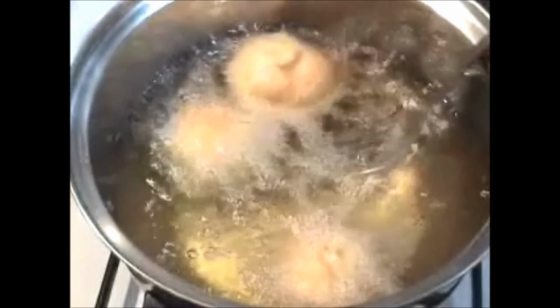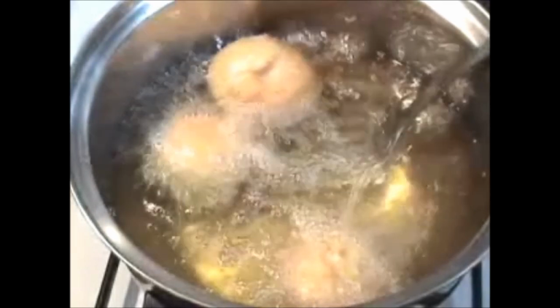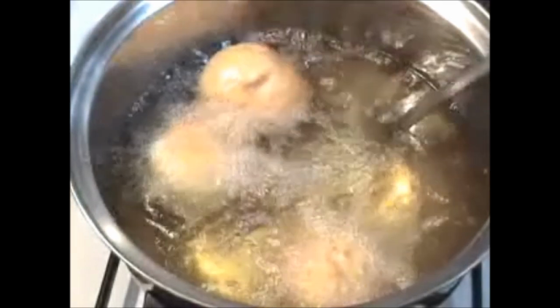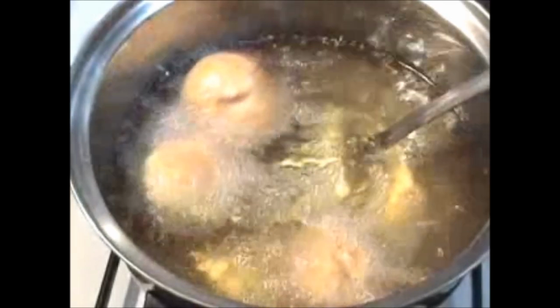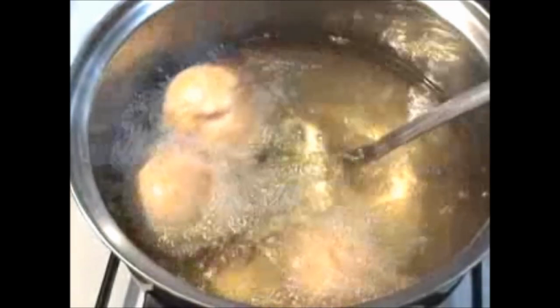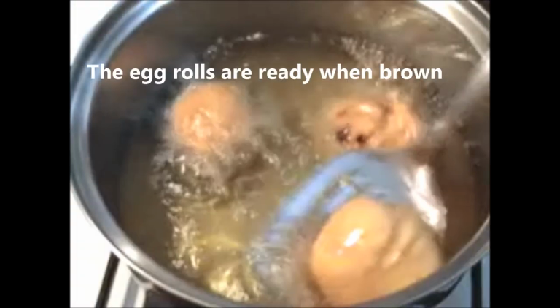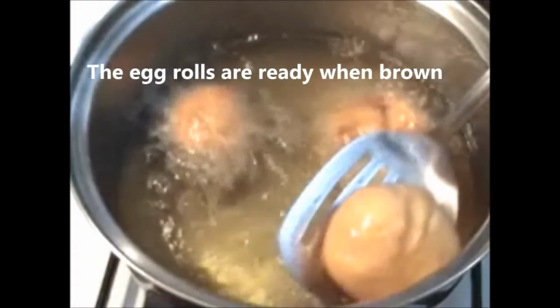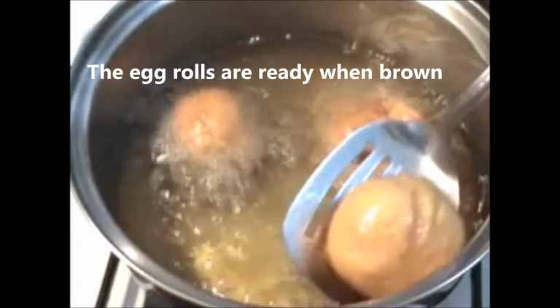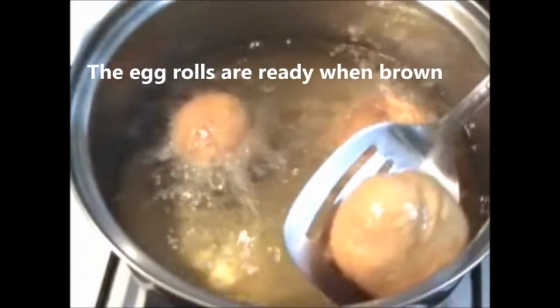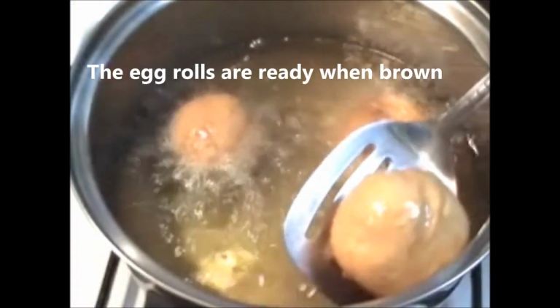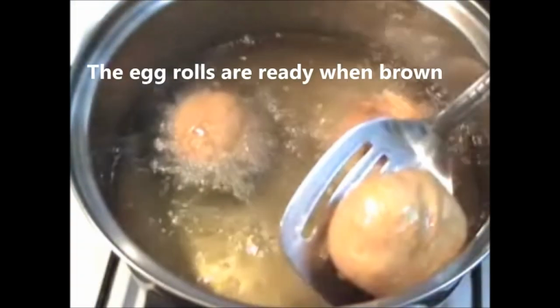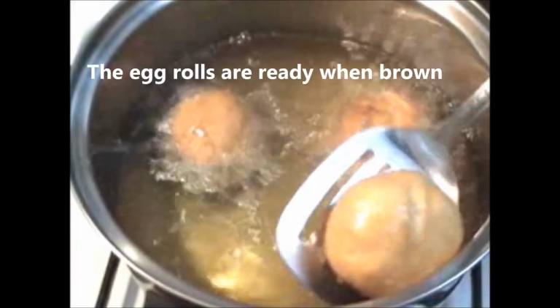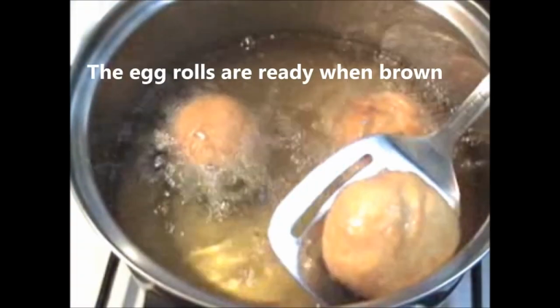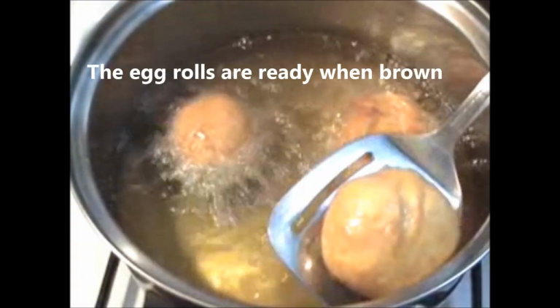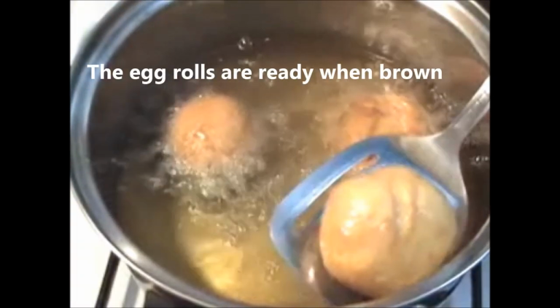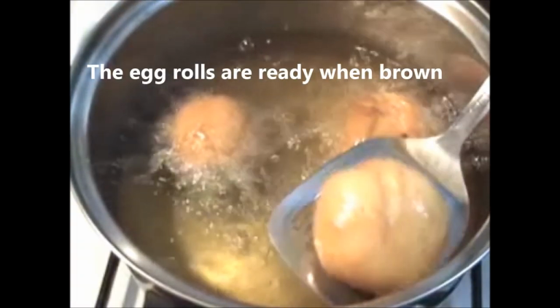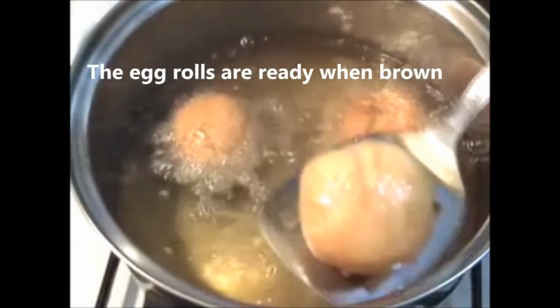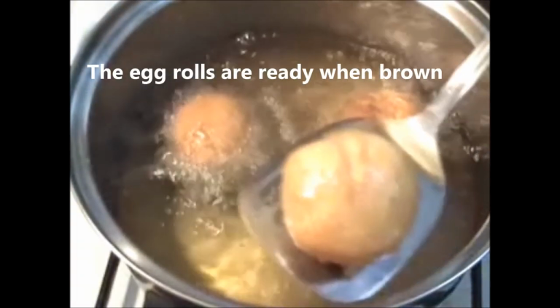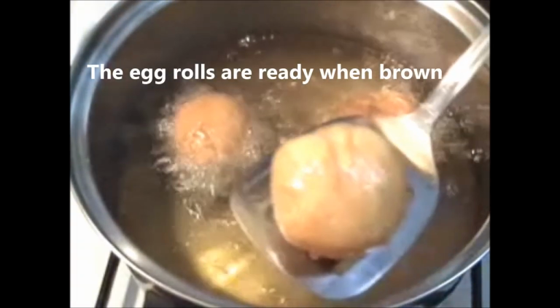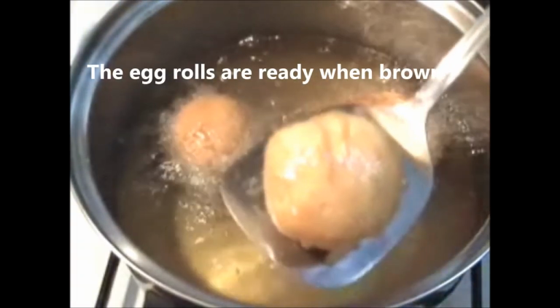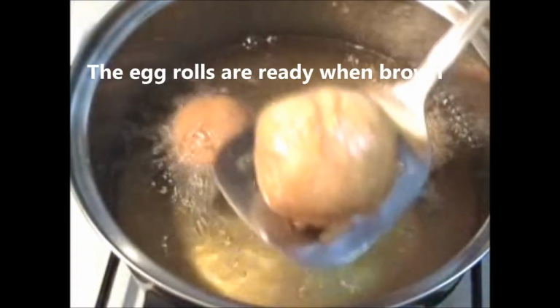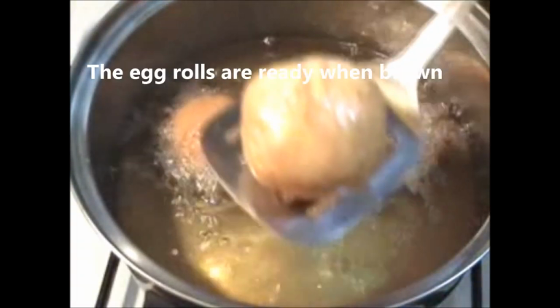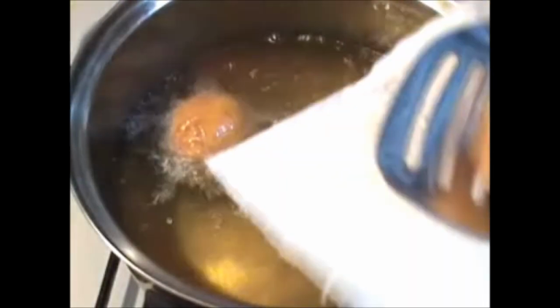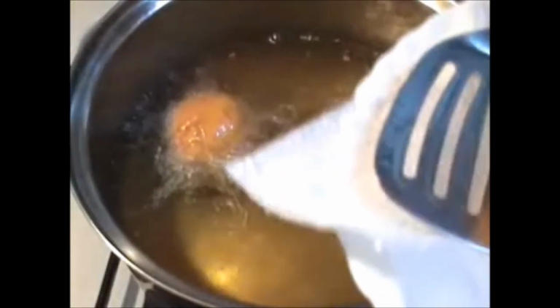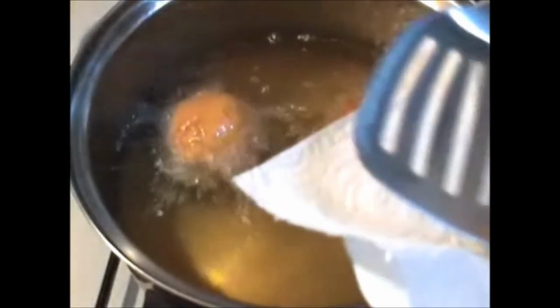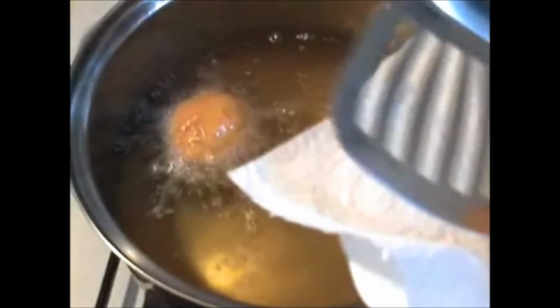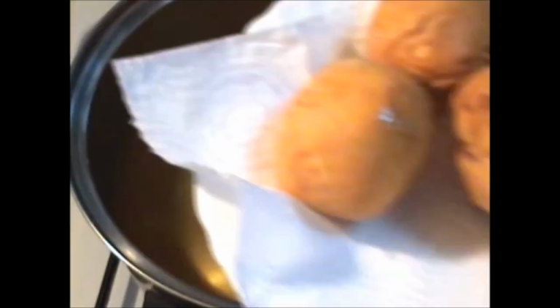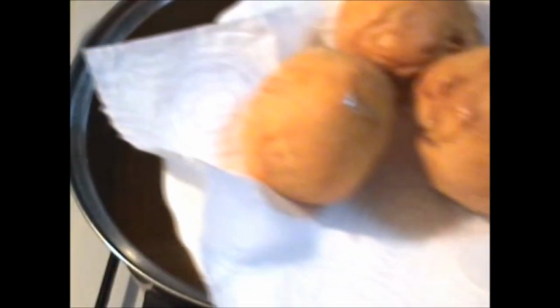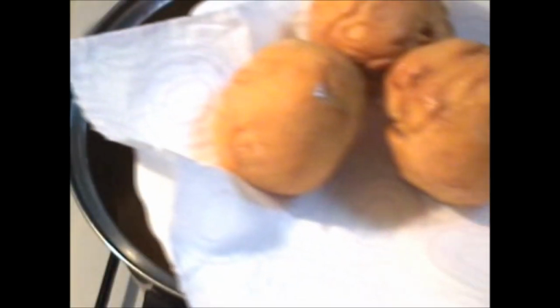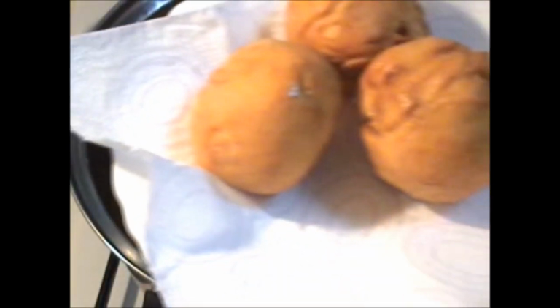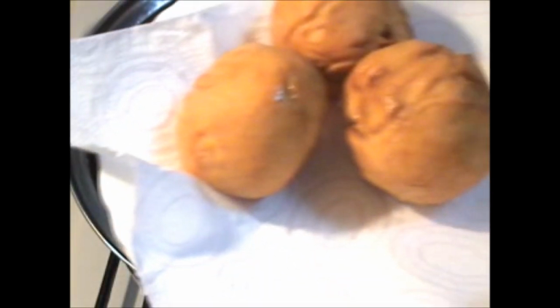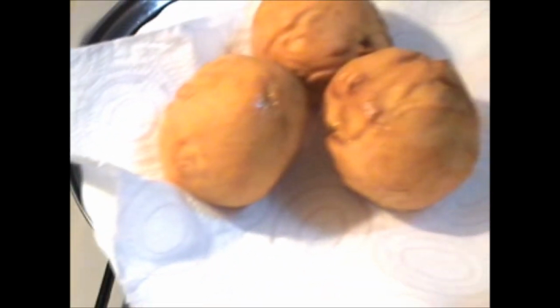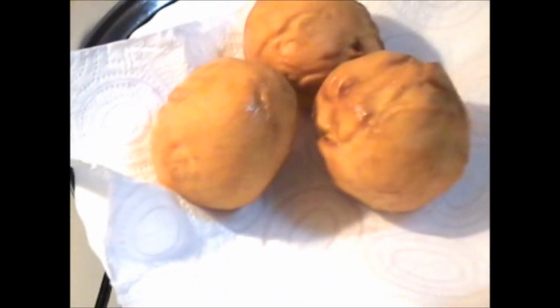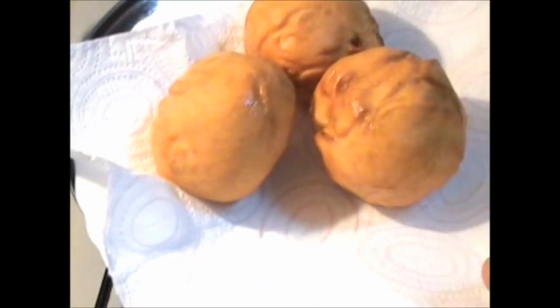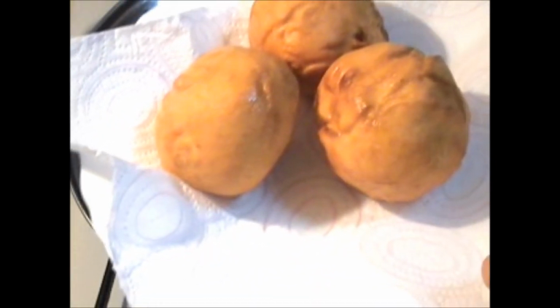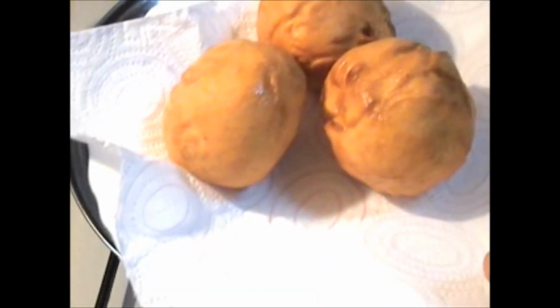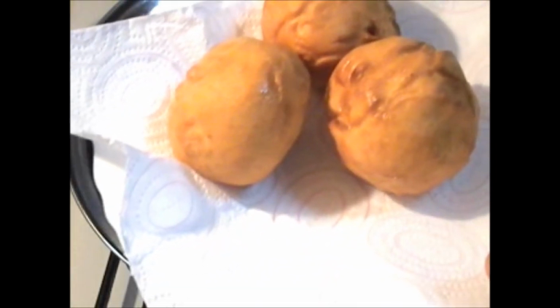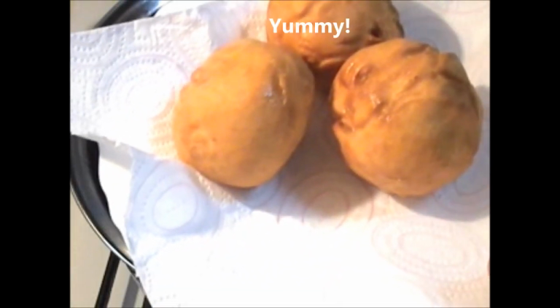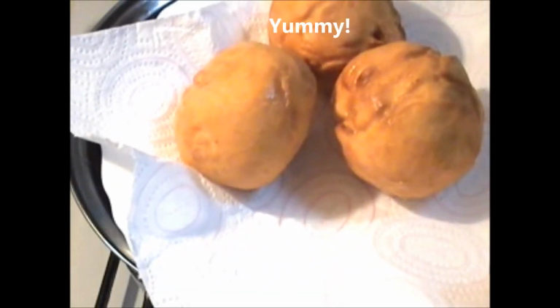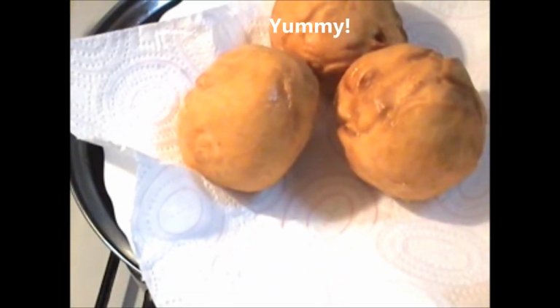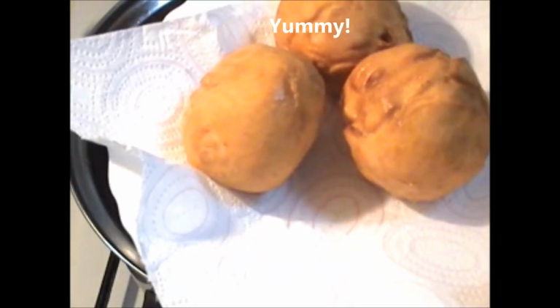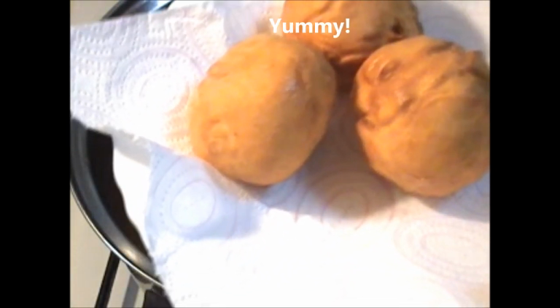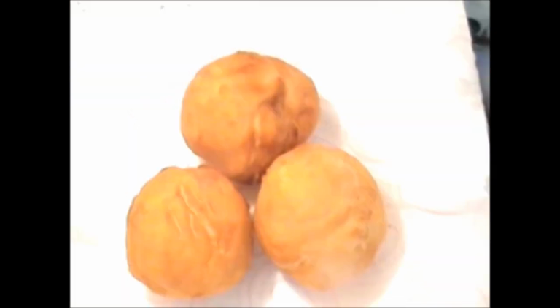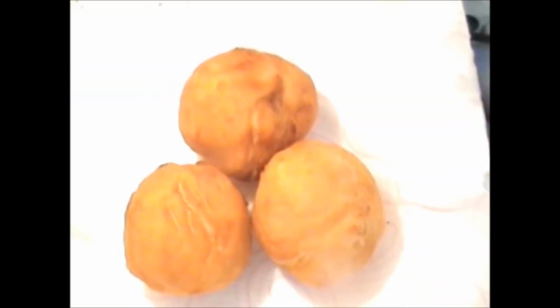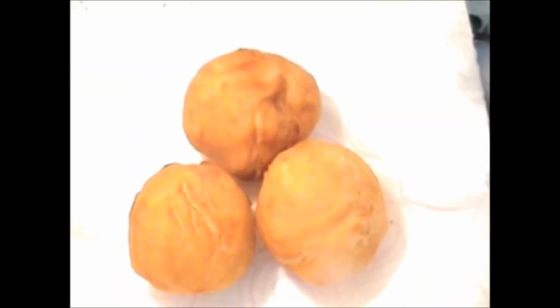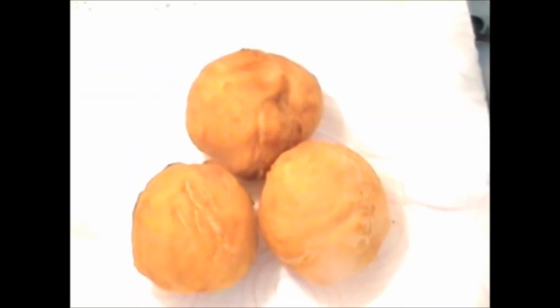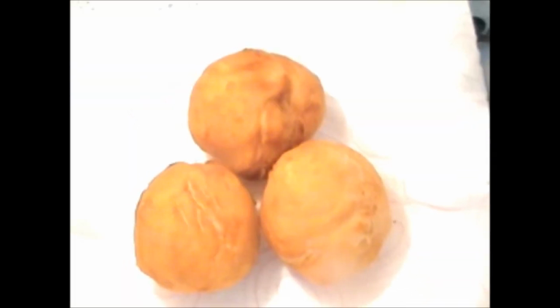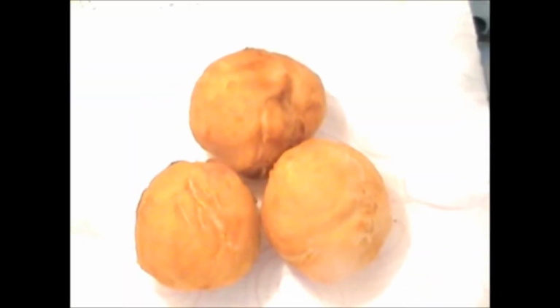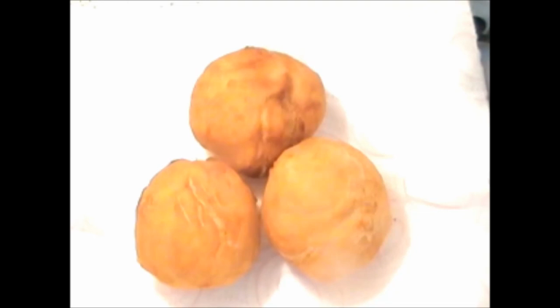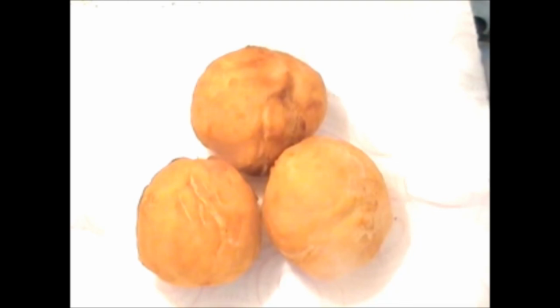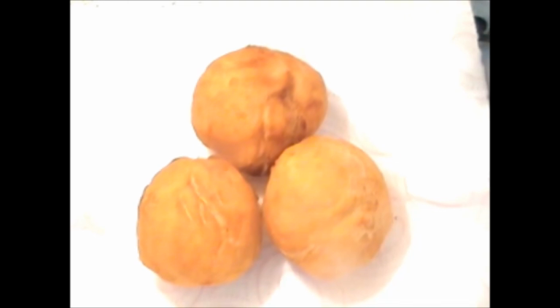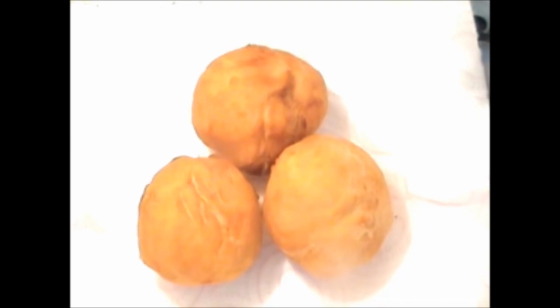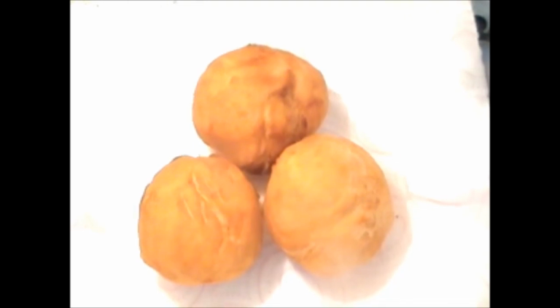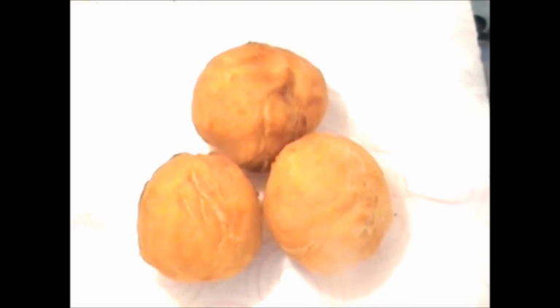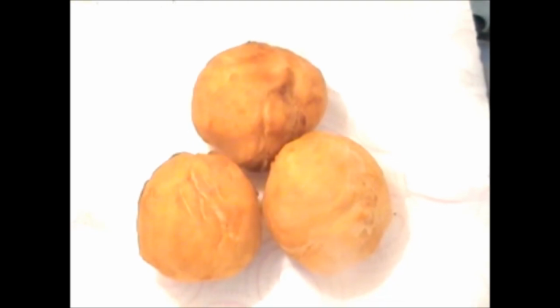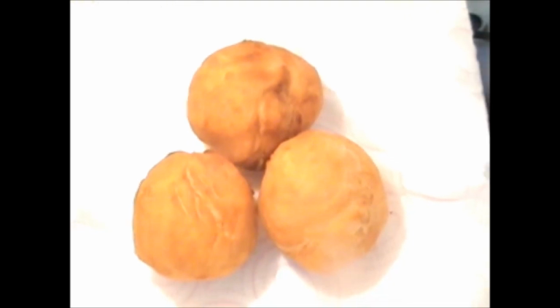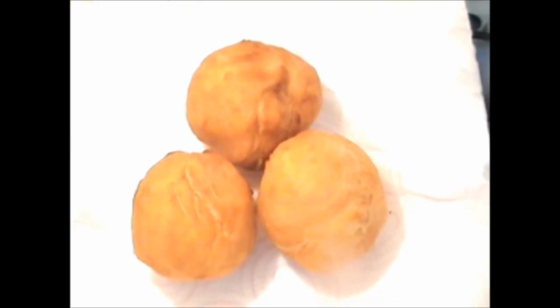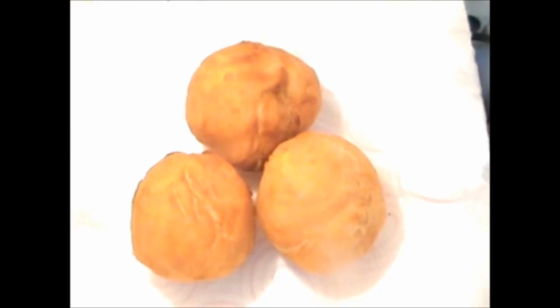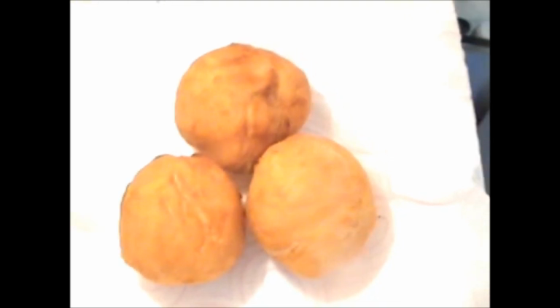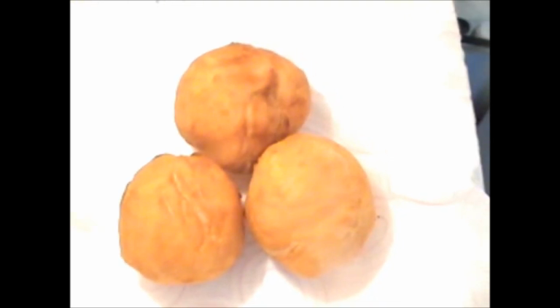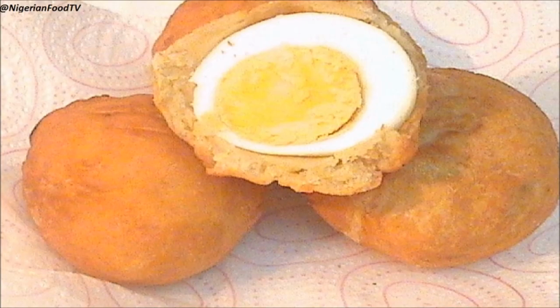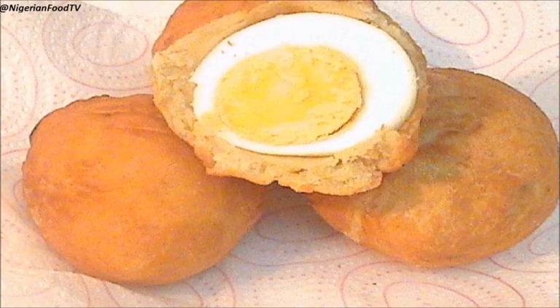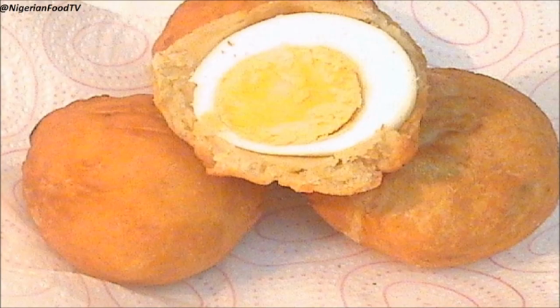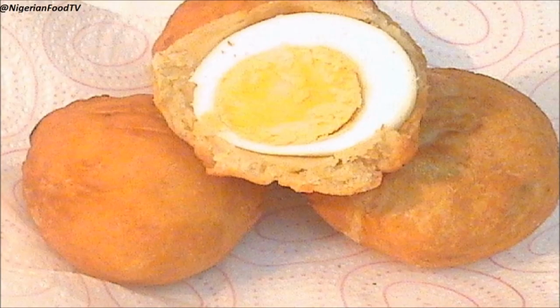The egg rolls are ready when they are brown and crusty. Just like this. Yummy isn't it?